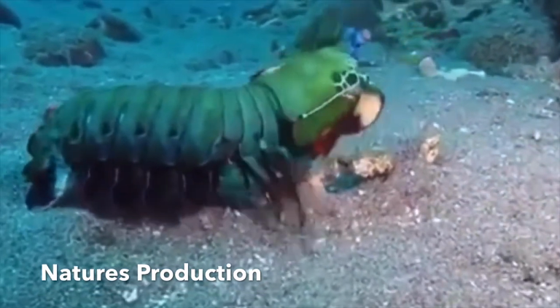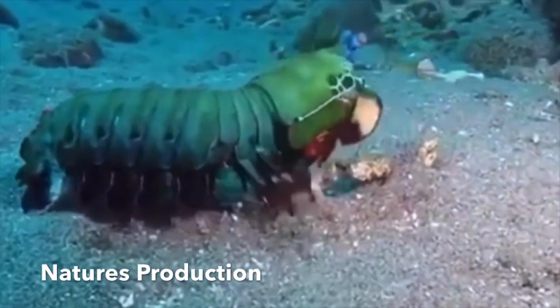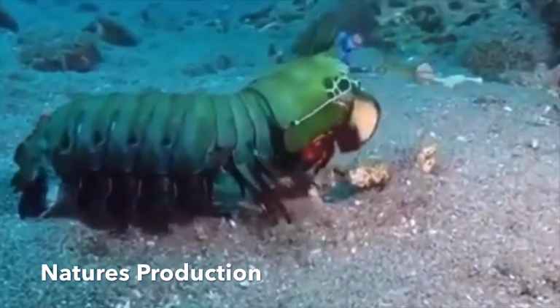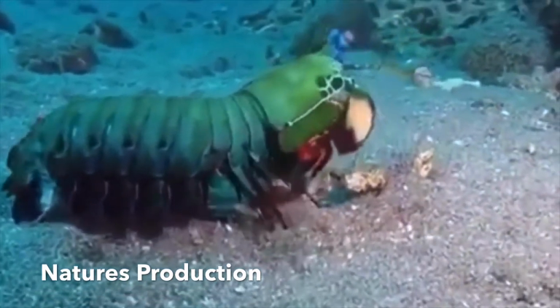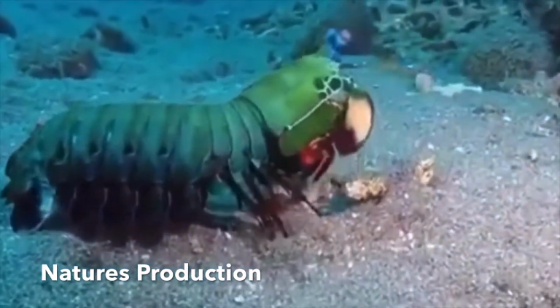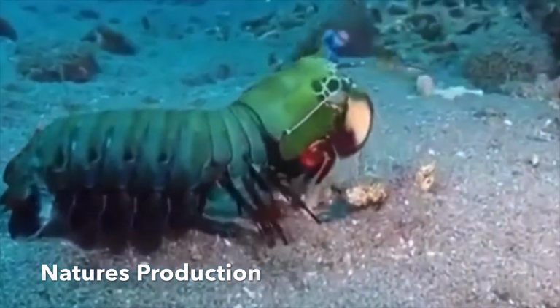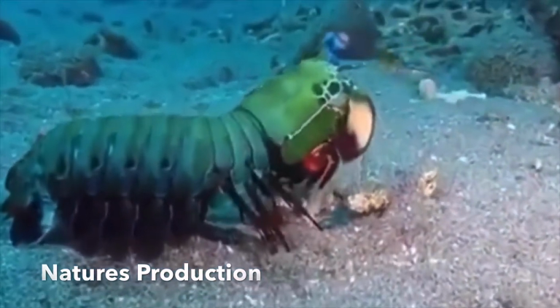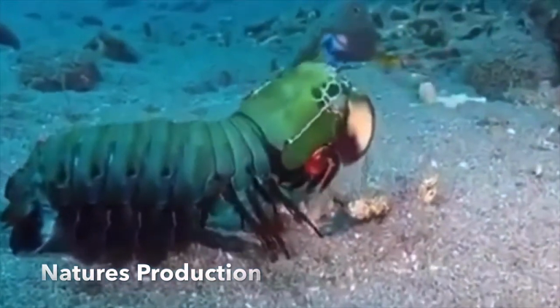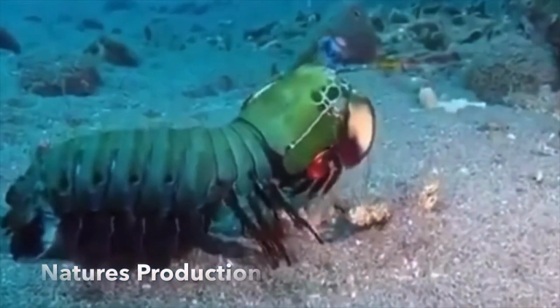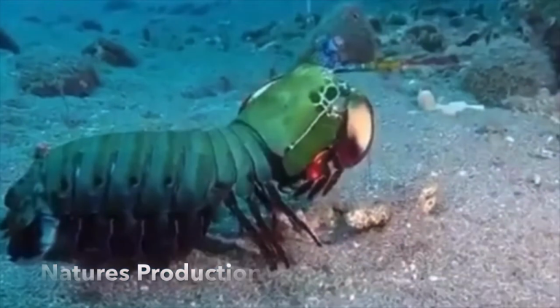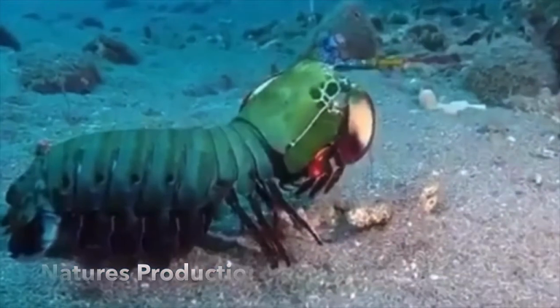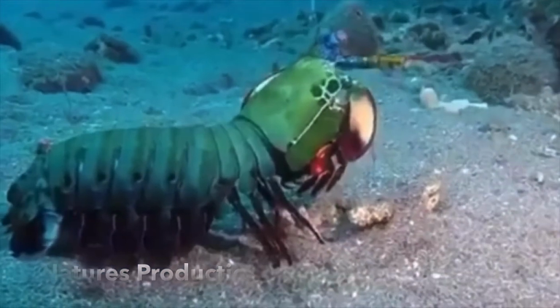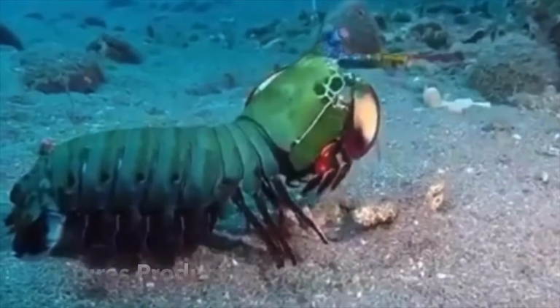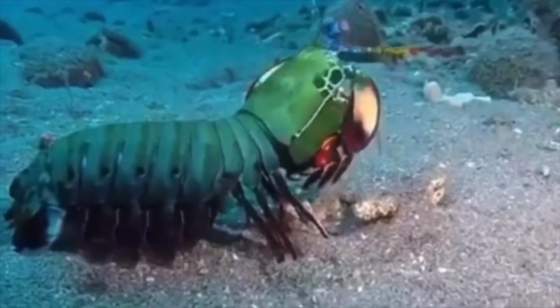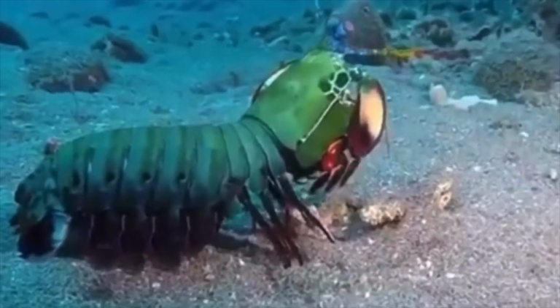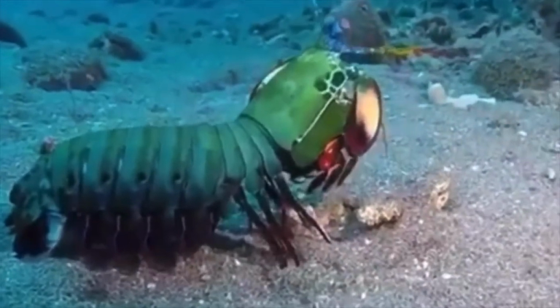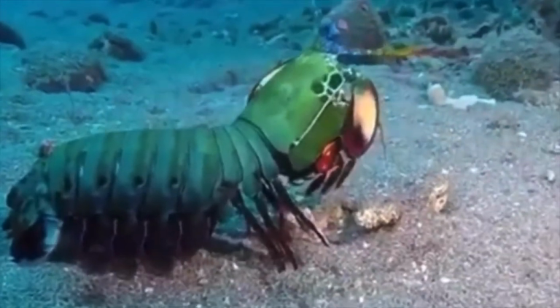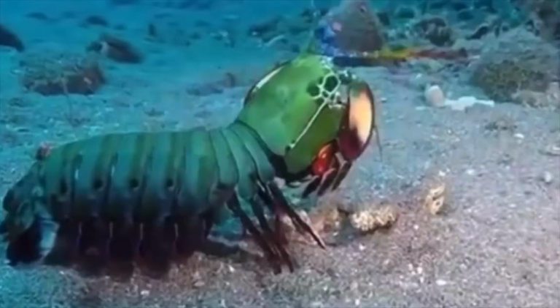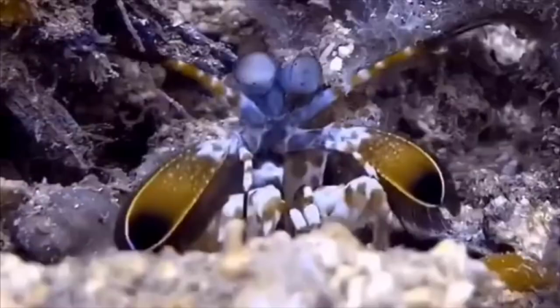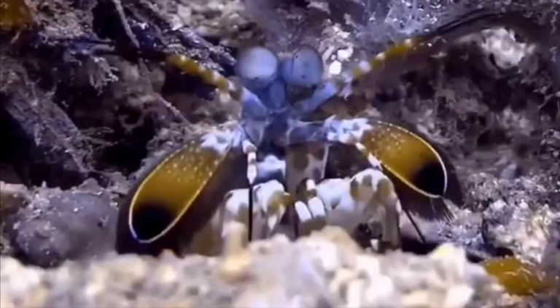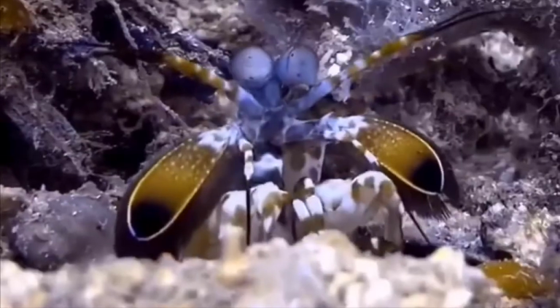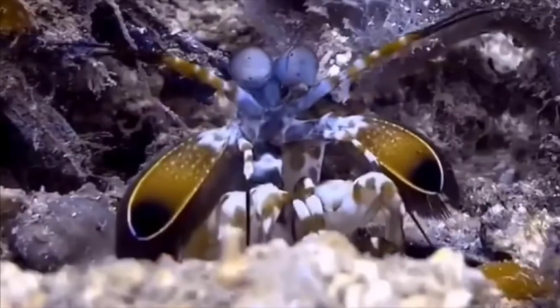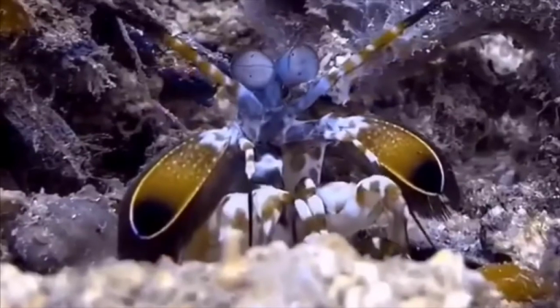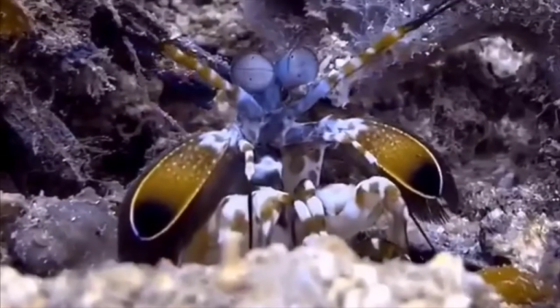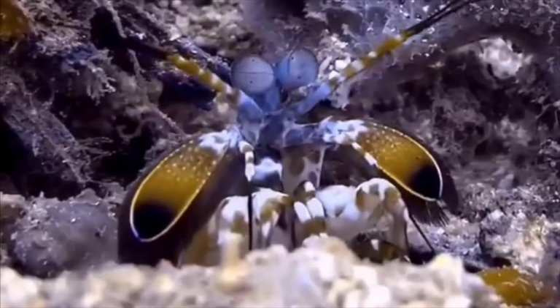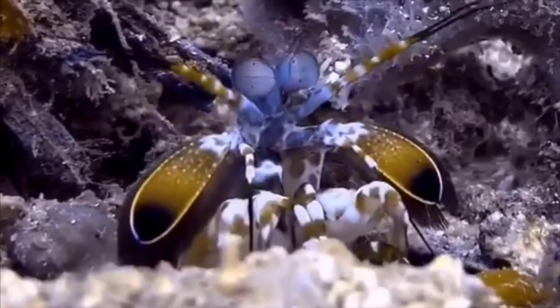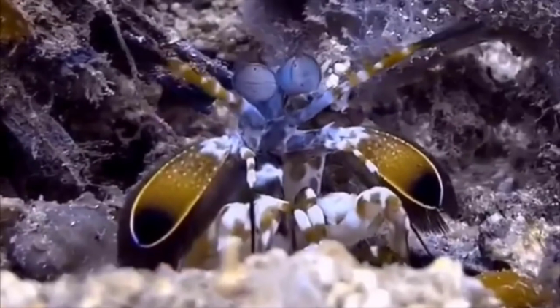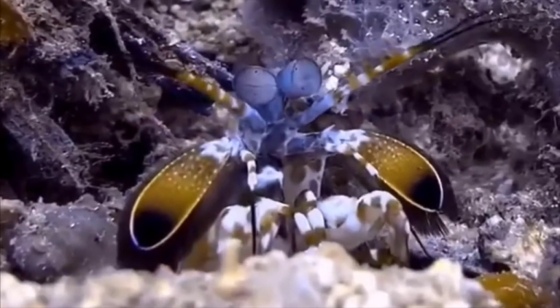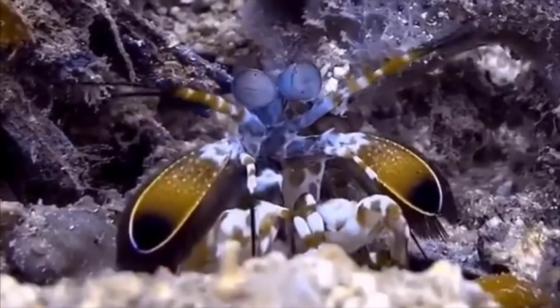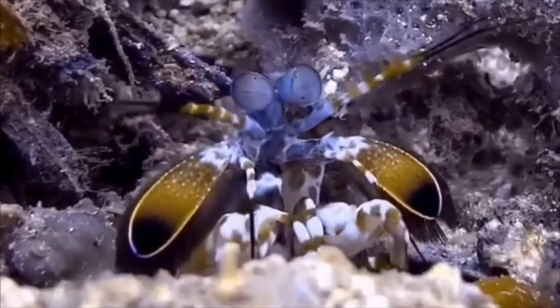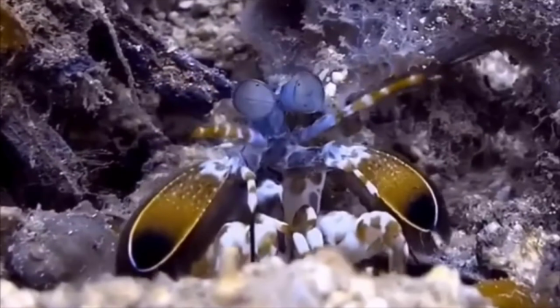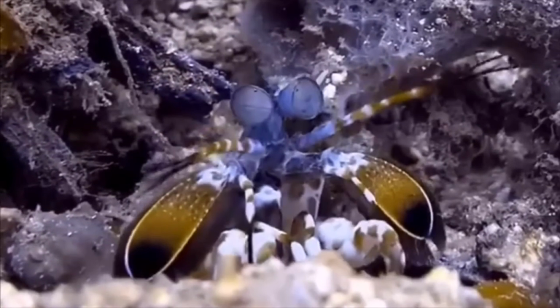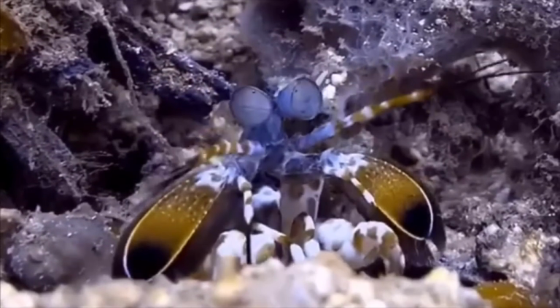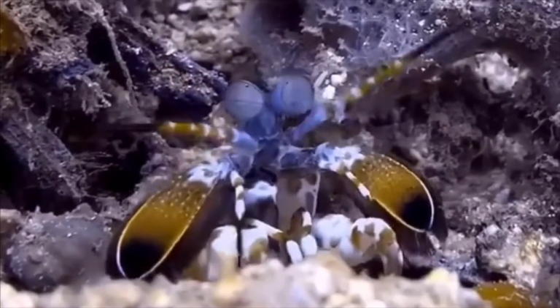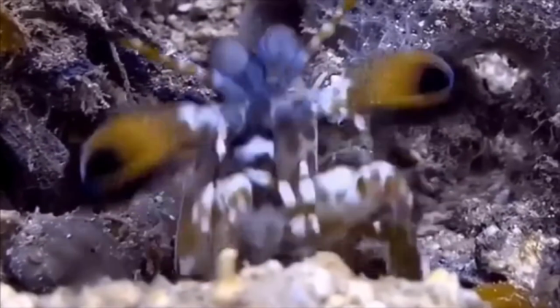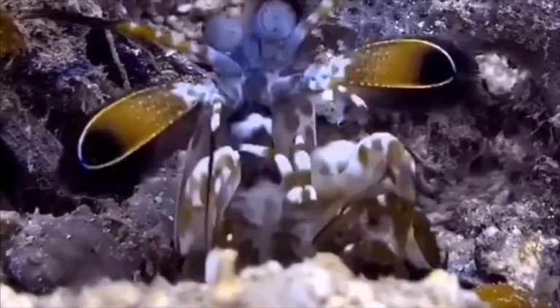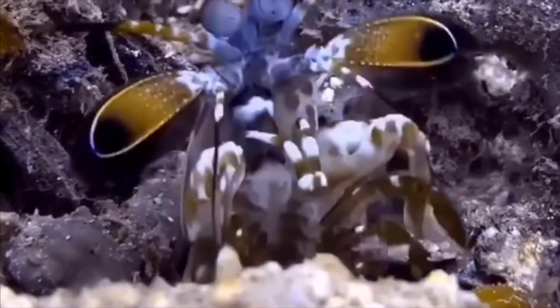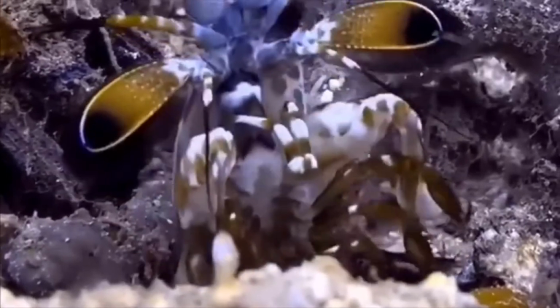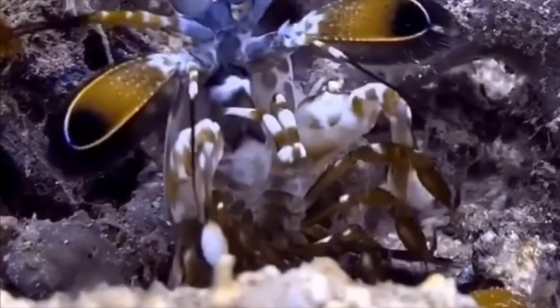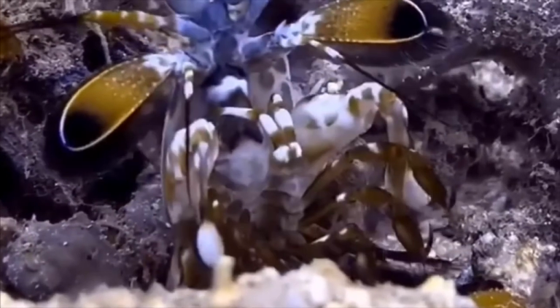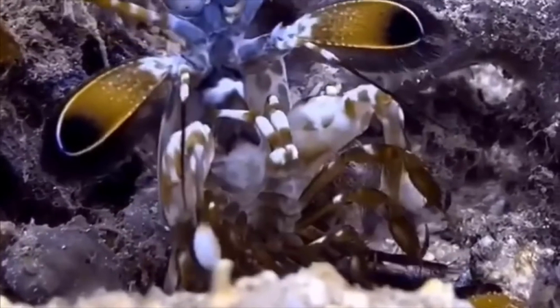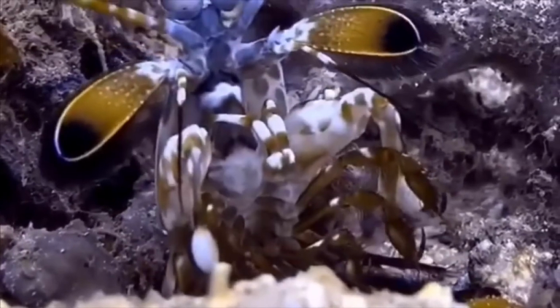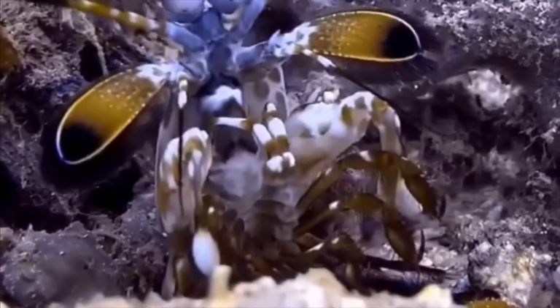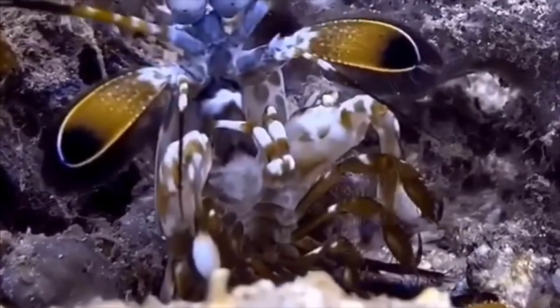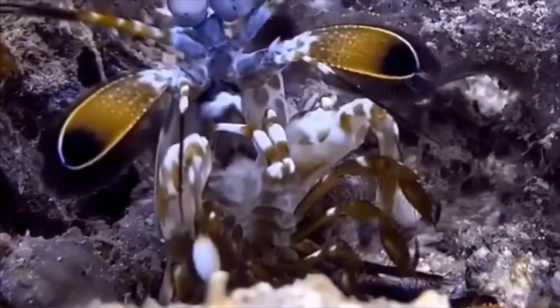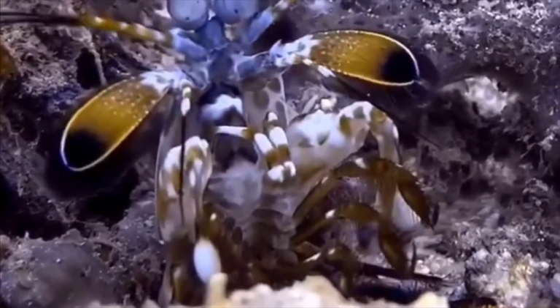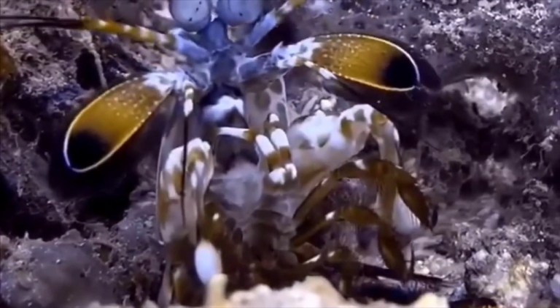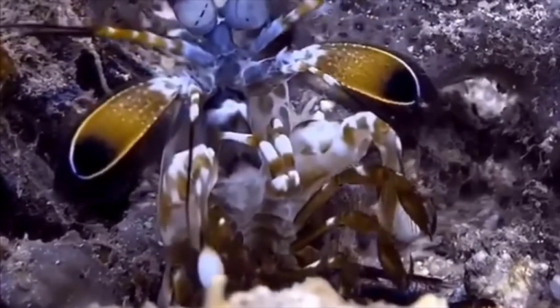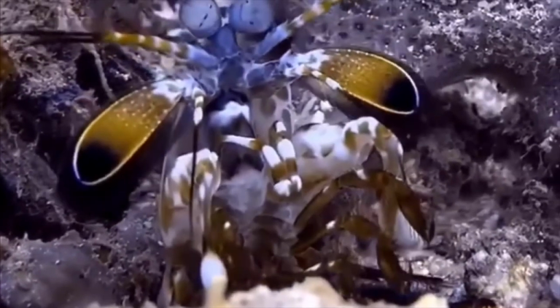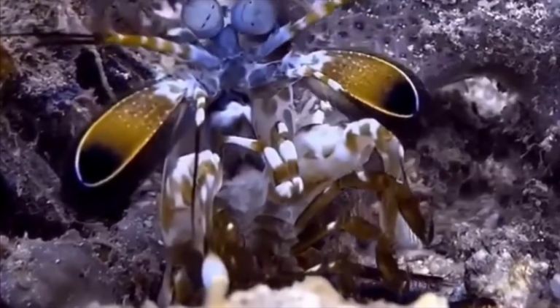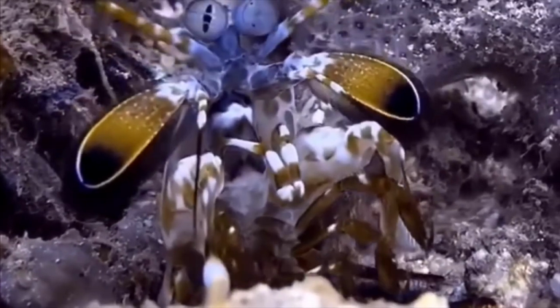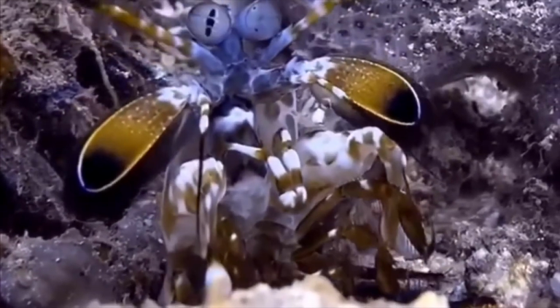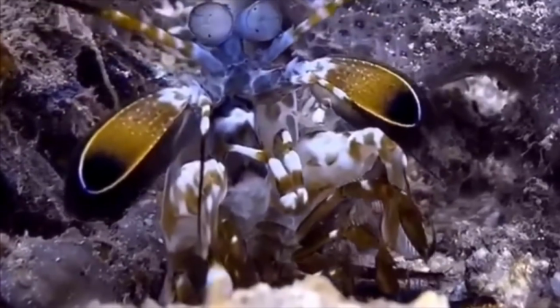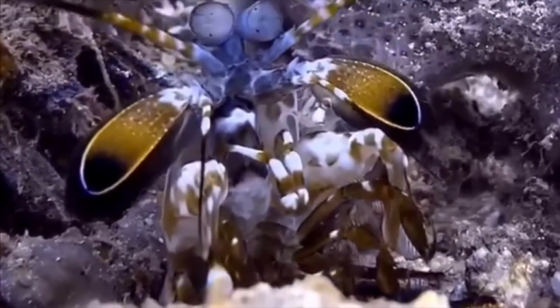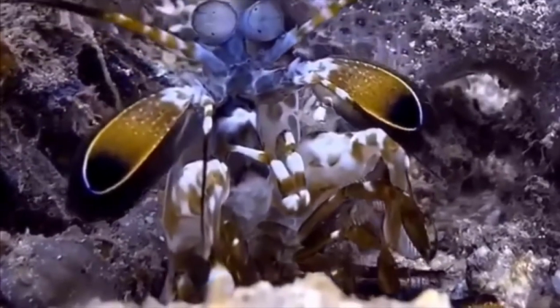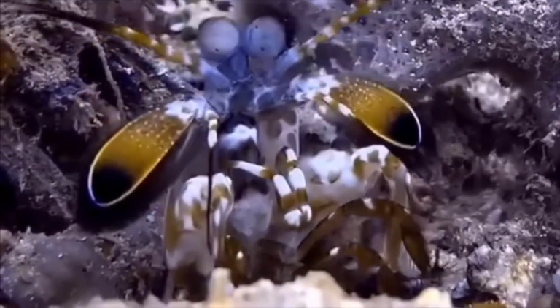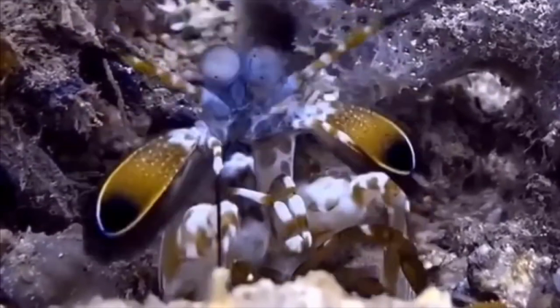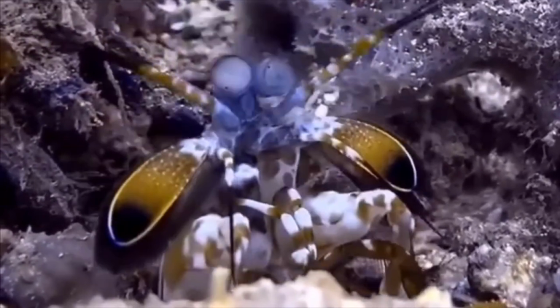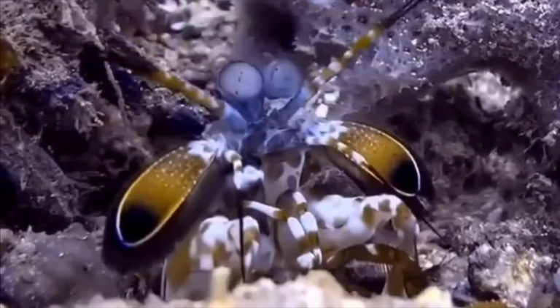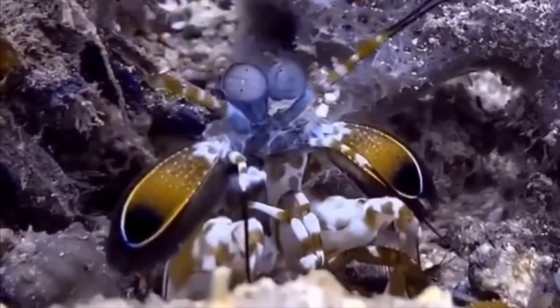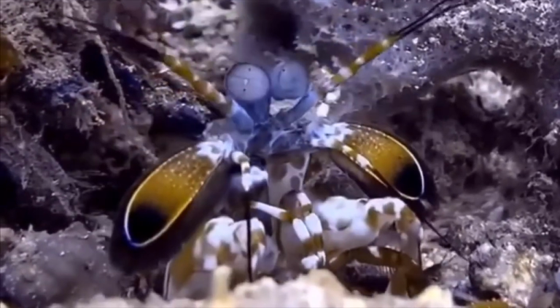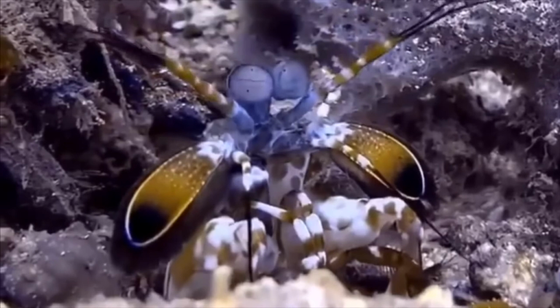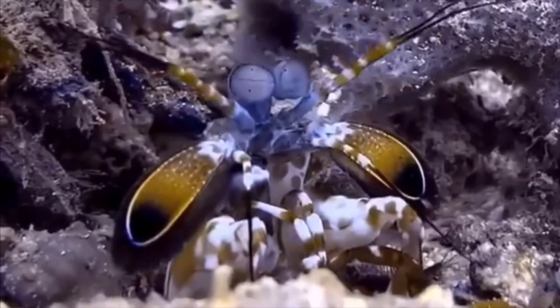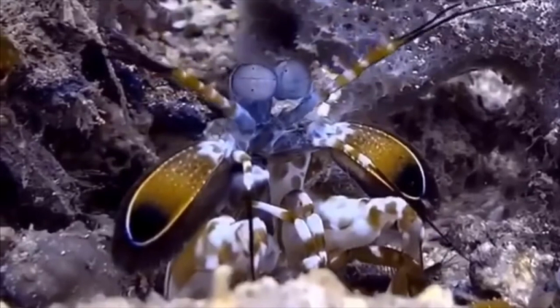Furthermore, some of these shrimp can tune the sensitivity of their long-wave colour vision to adapt to their environment.